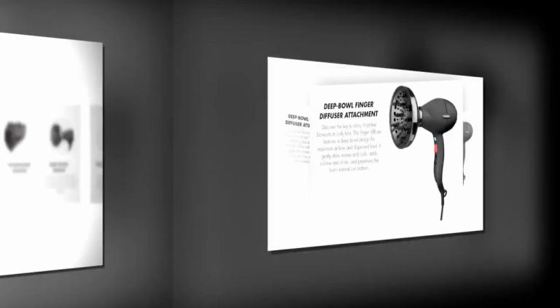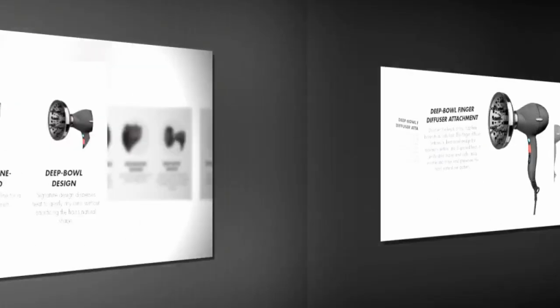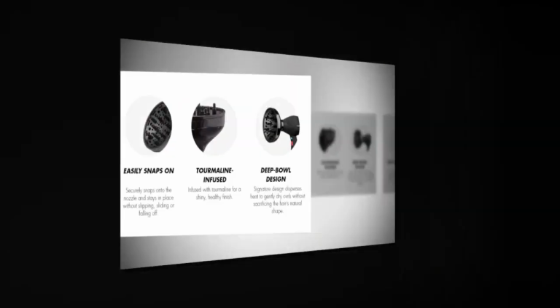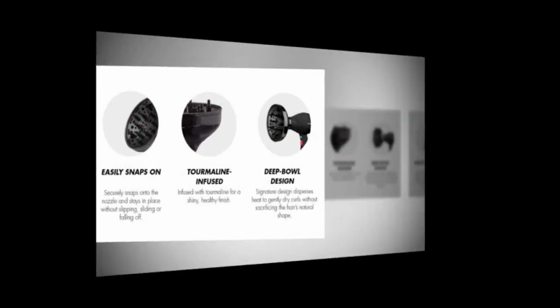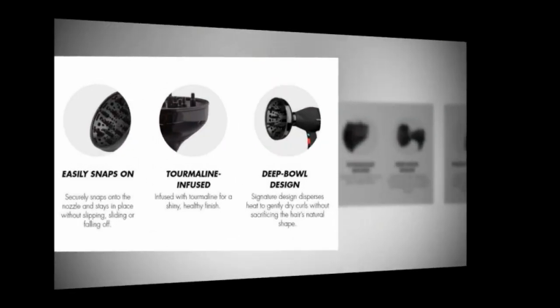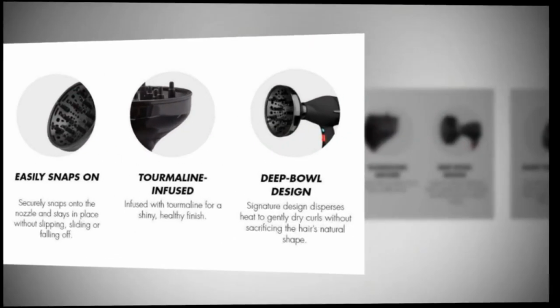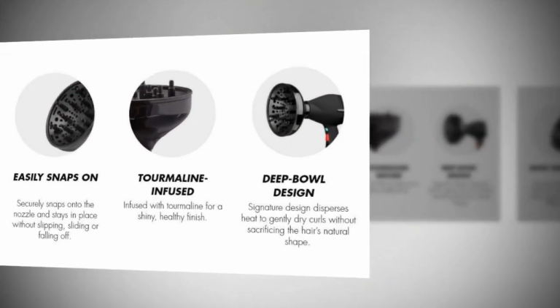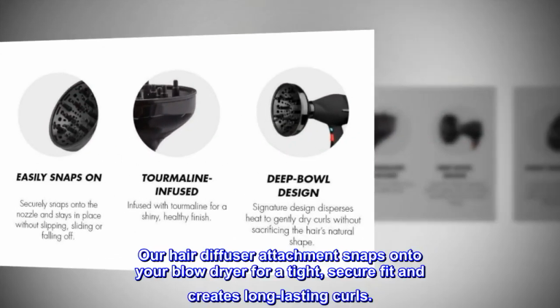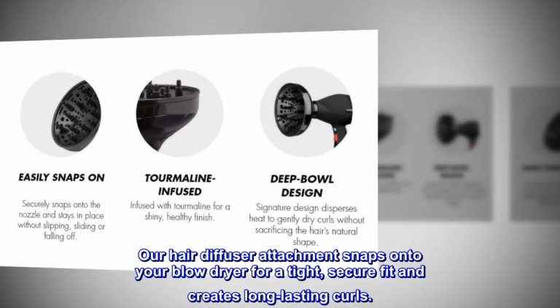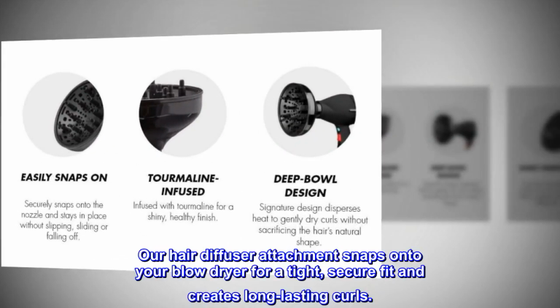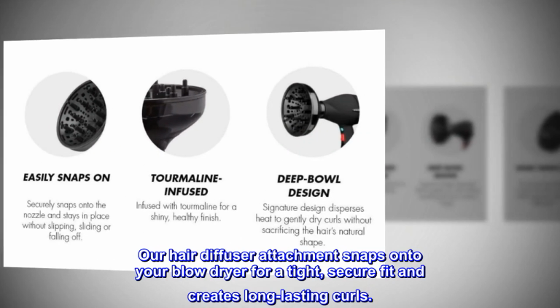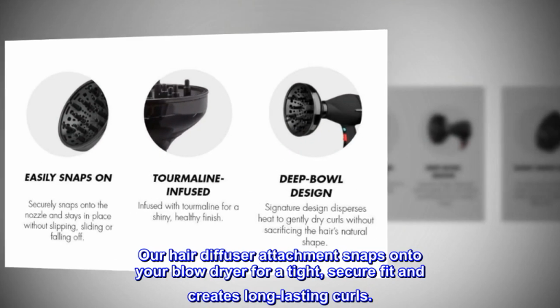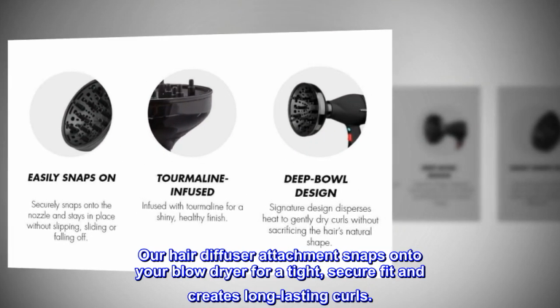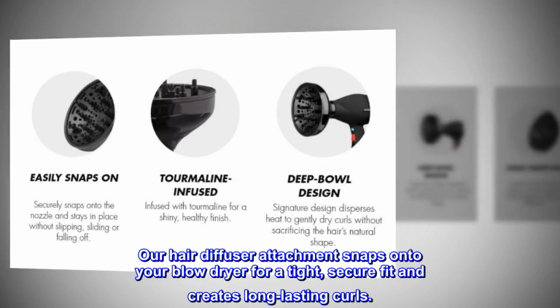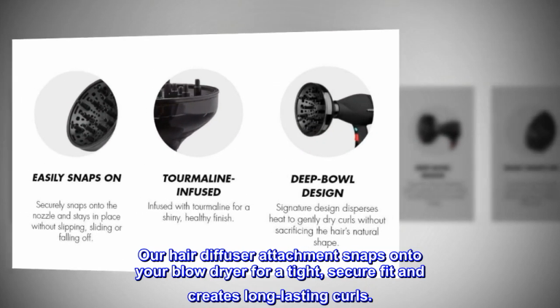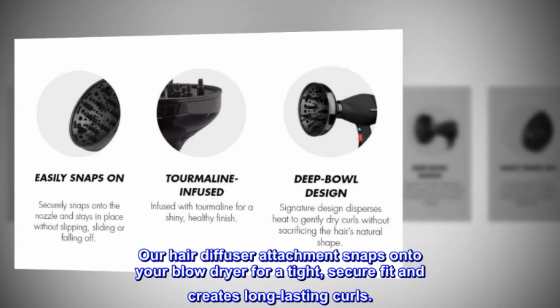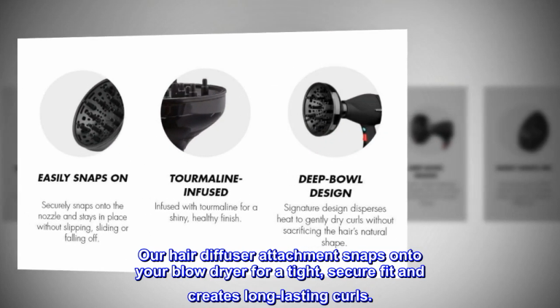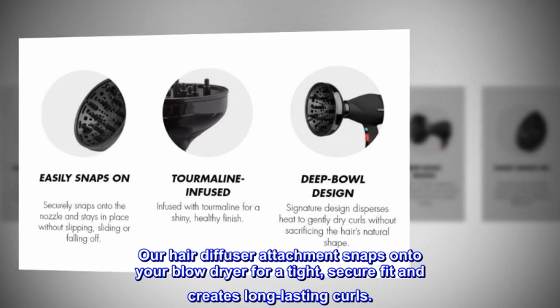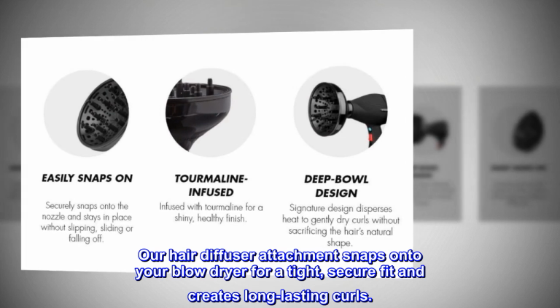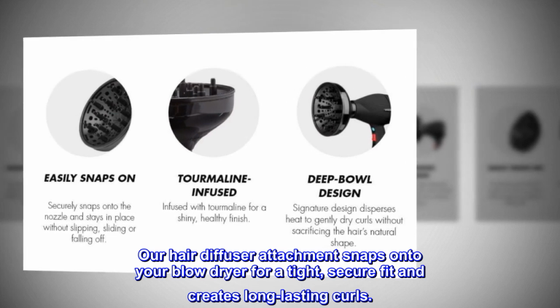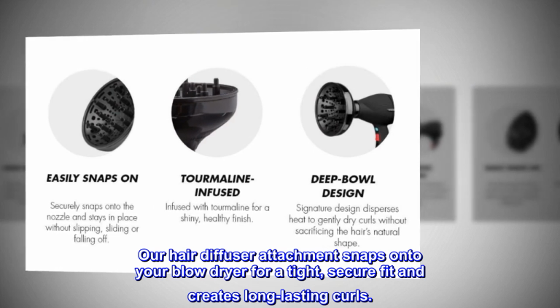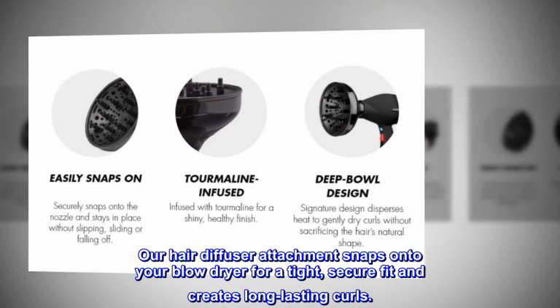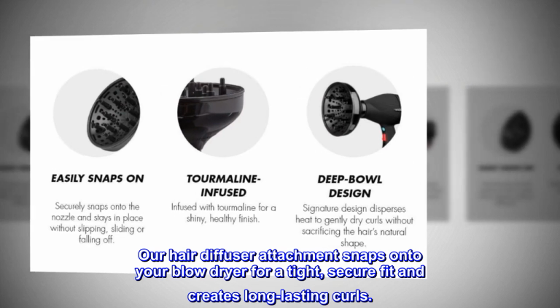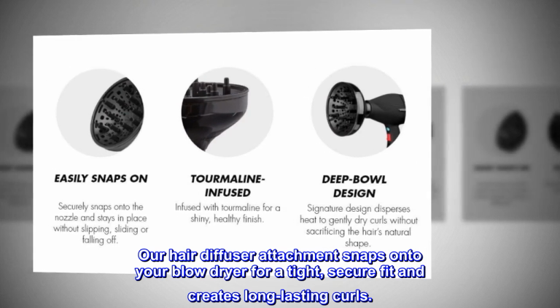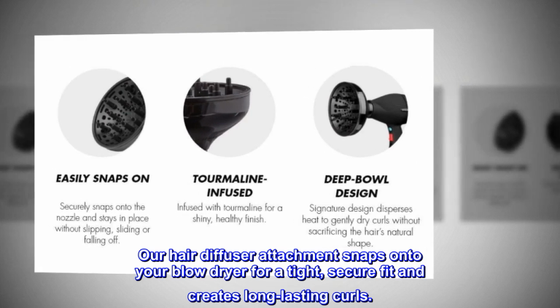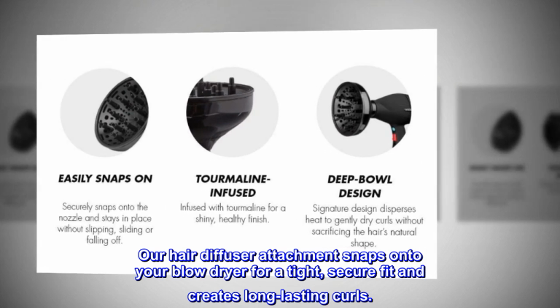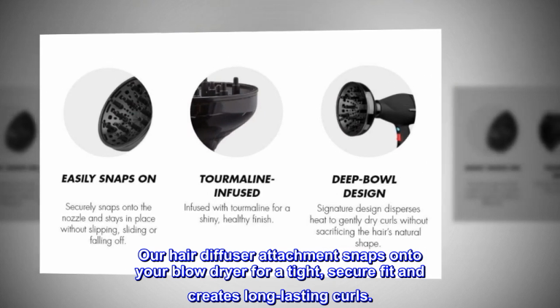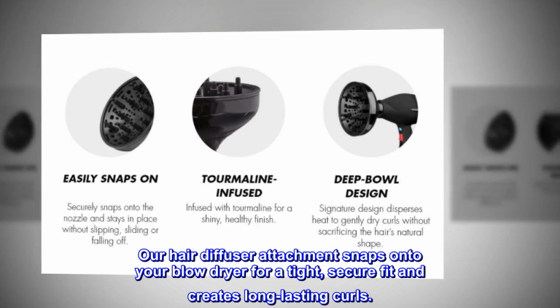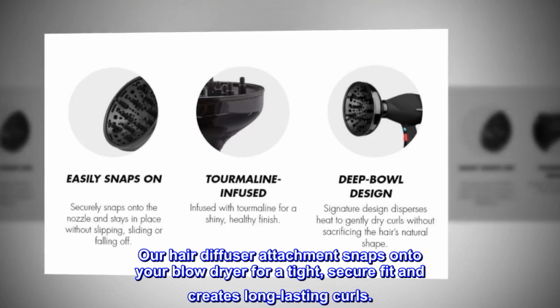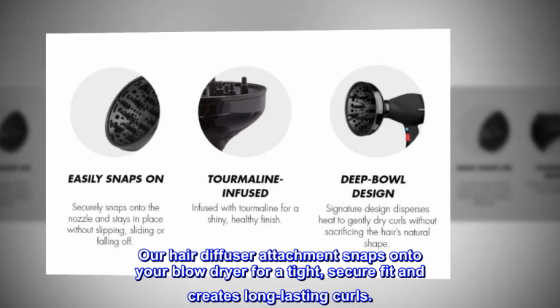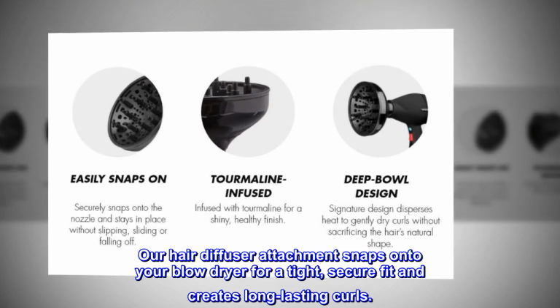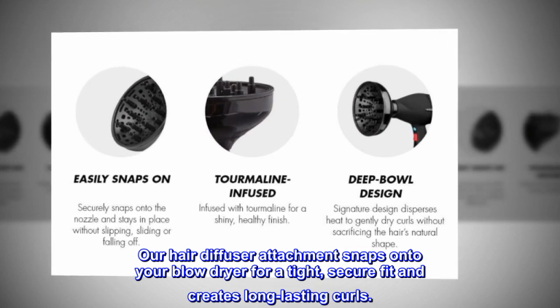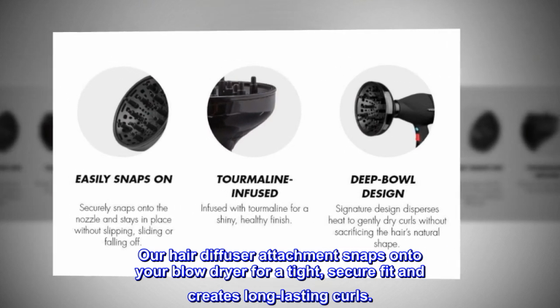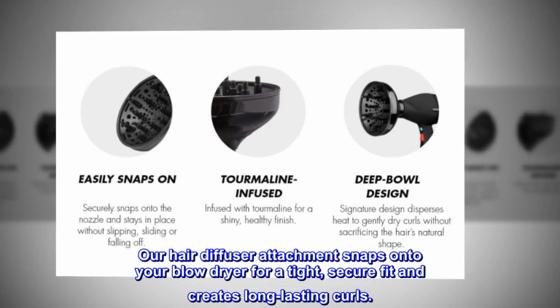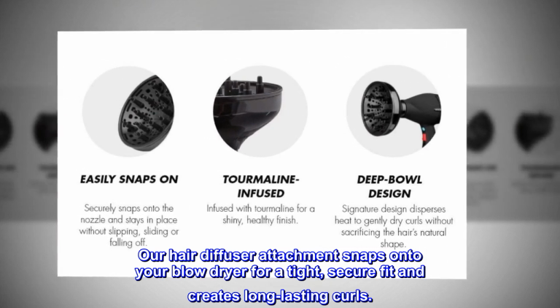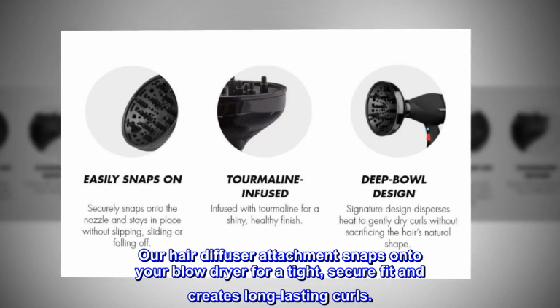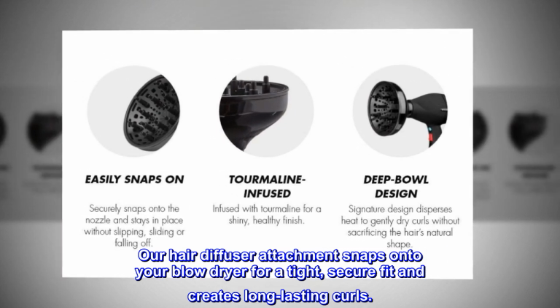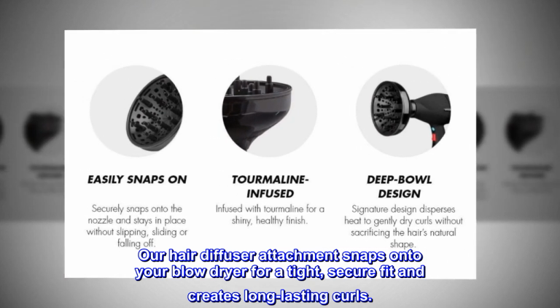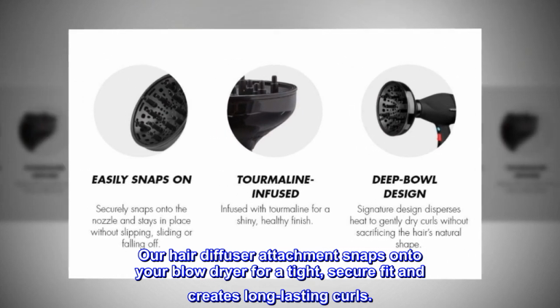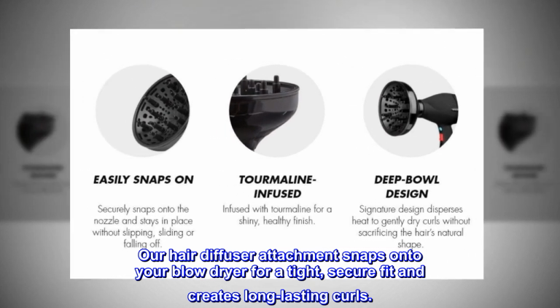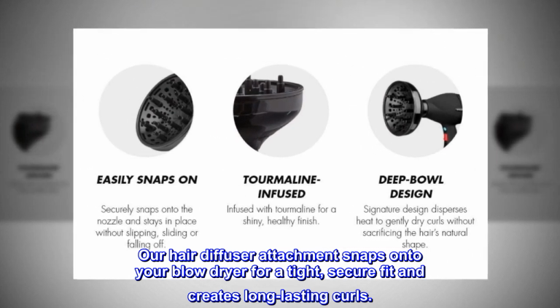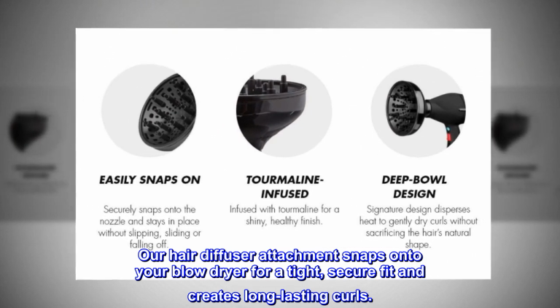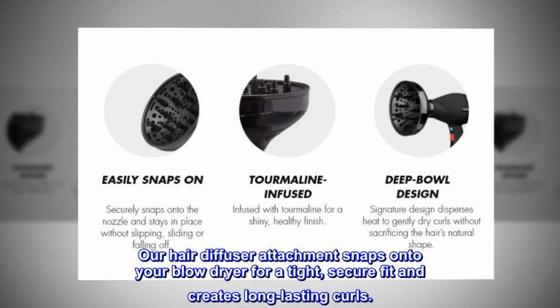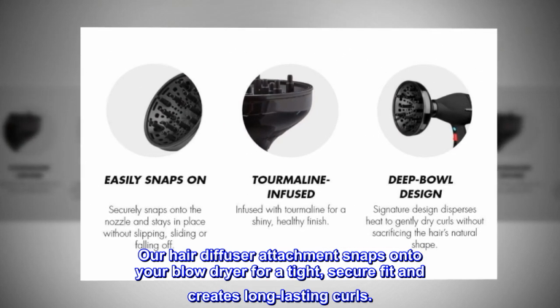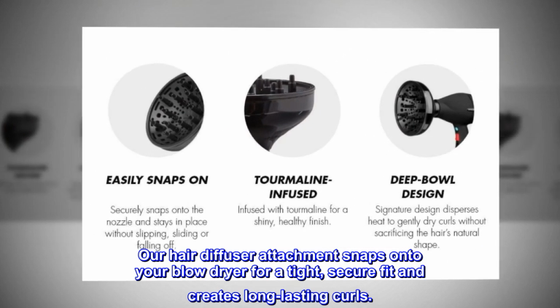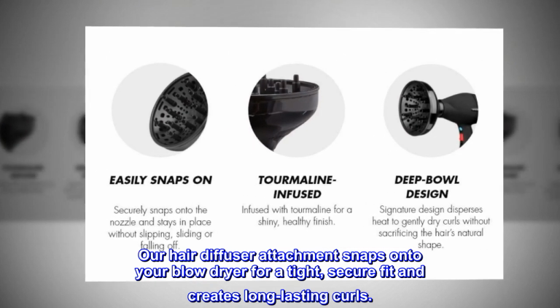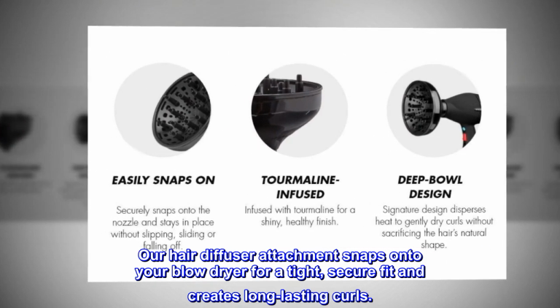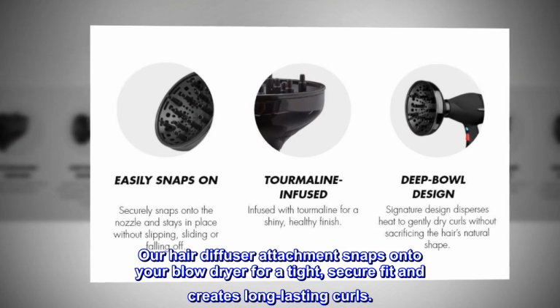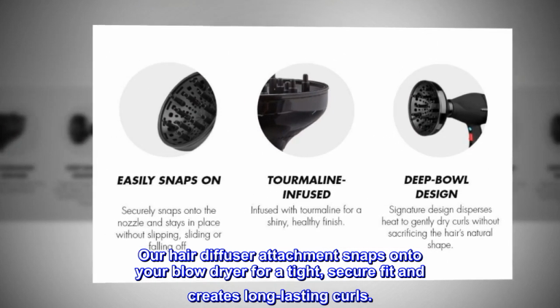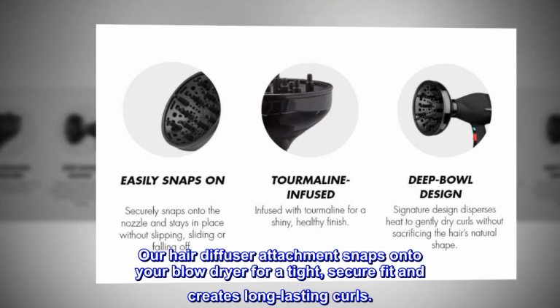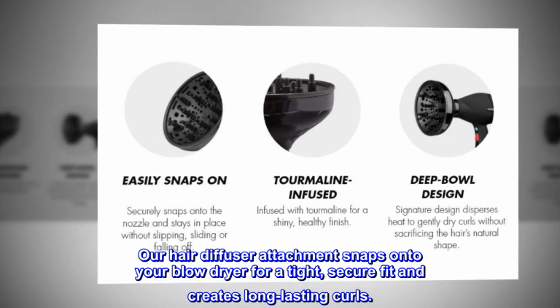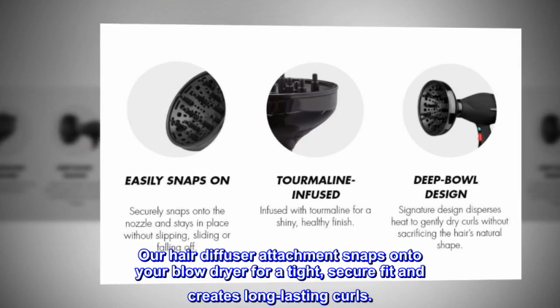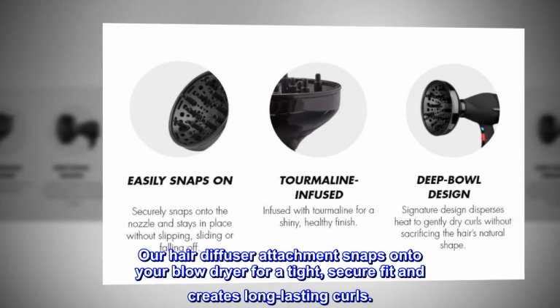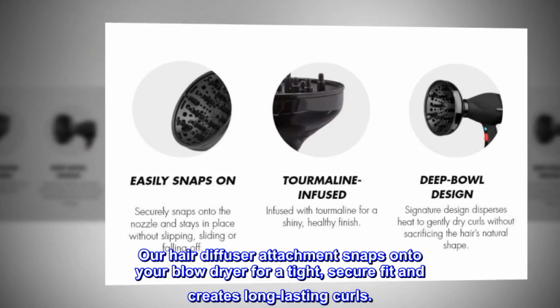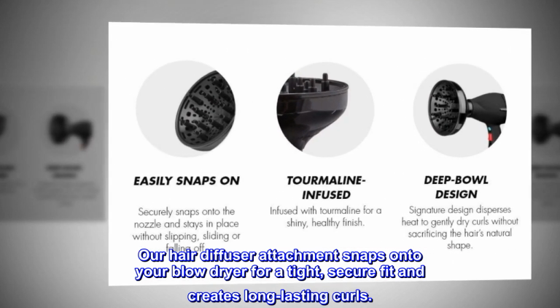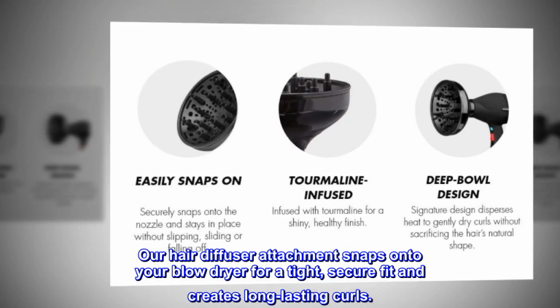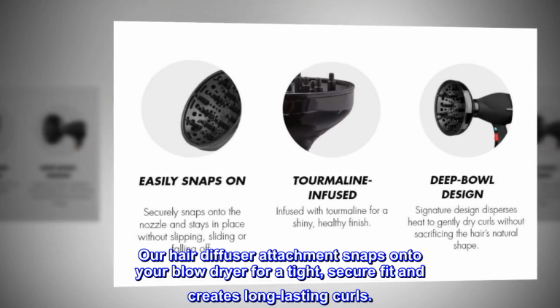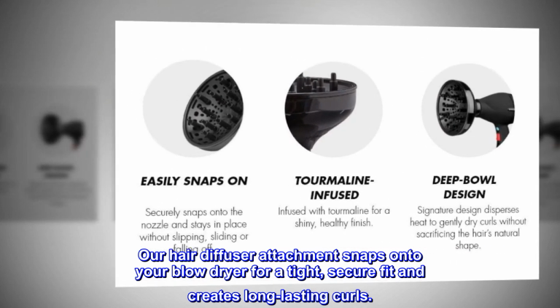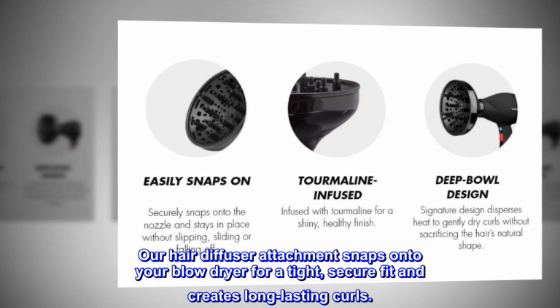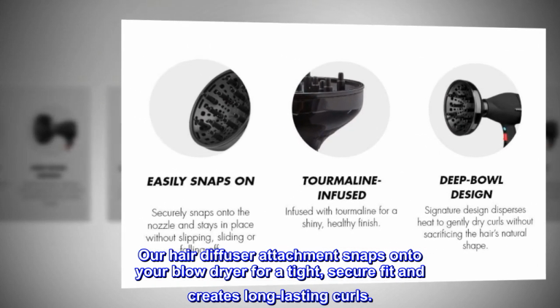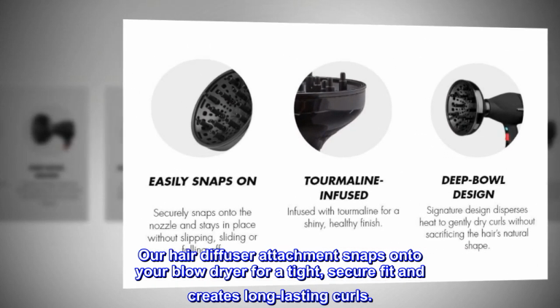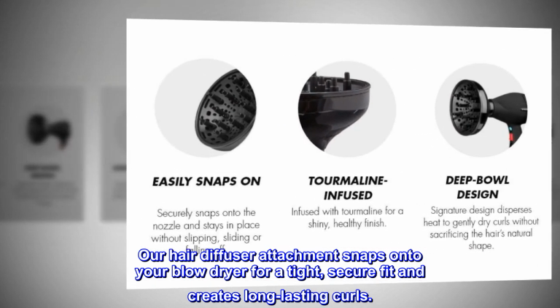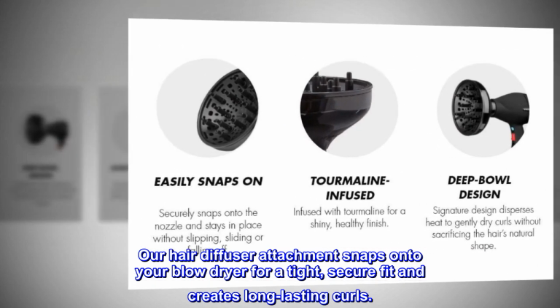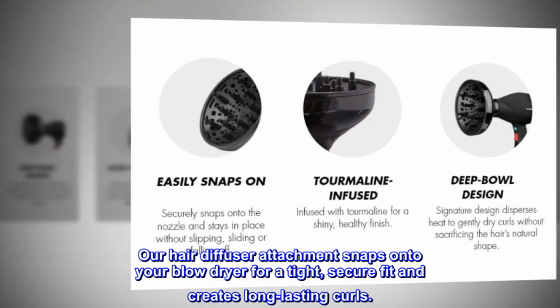Our hair diffuser attachment snaps onto your blow dryer for a tight, secure fit and creates long-lasting curls.